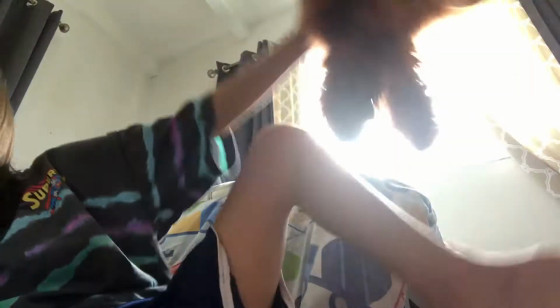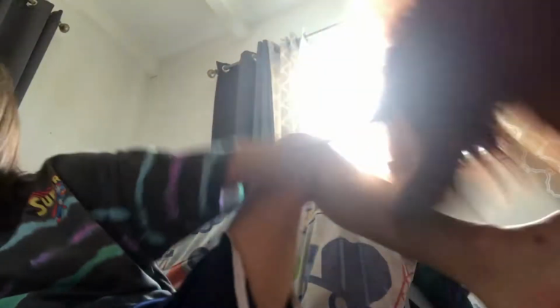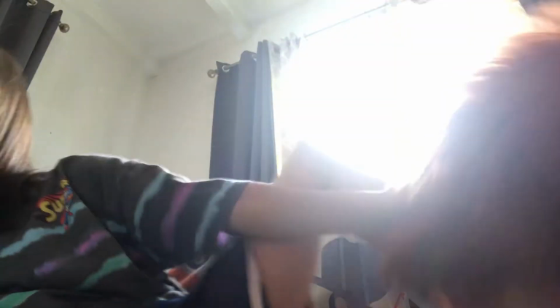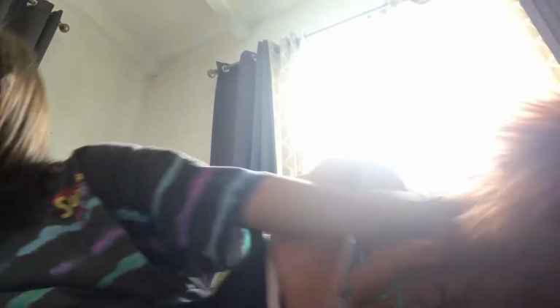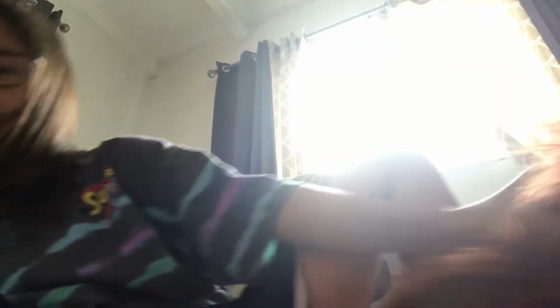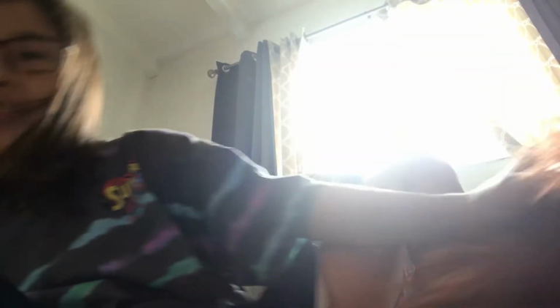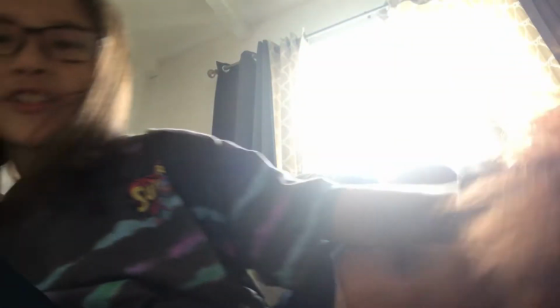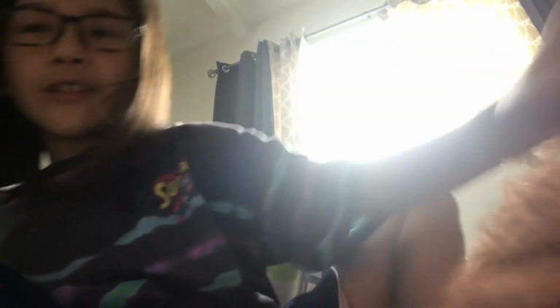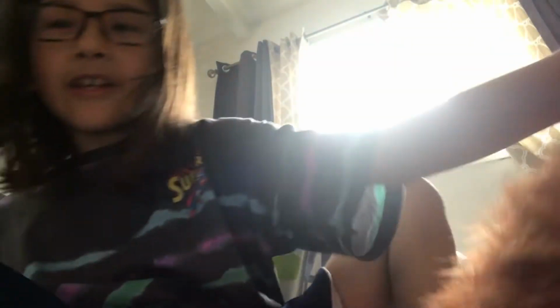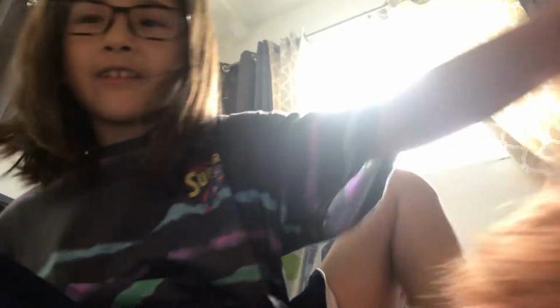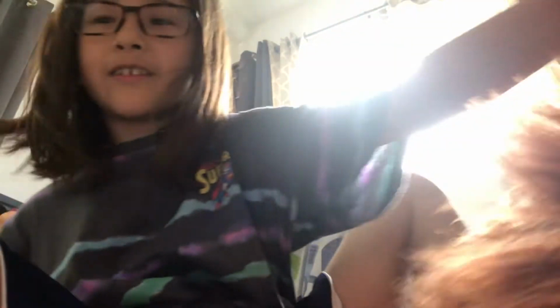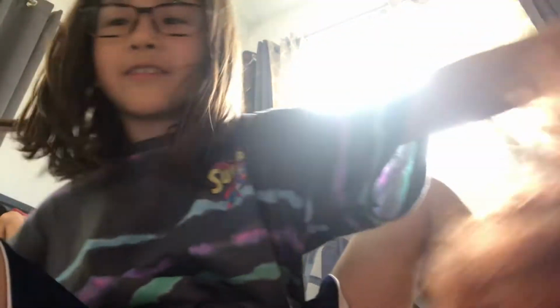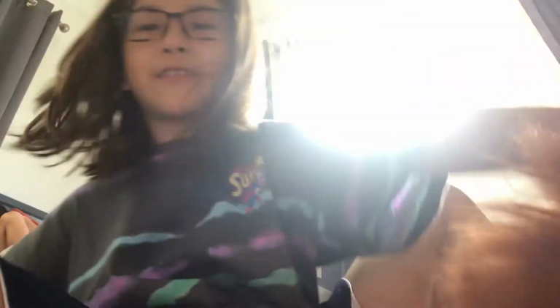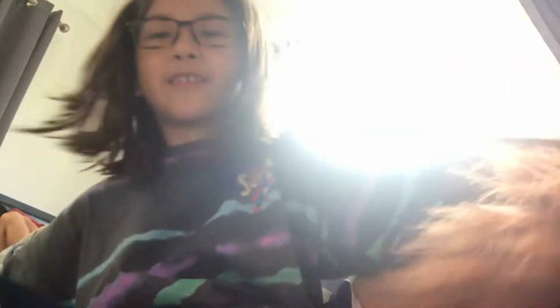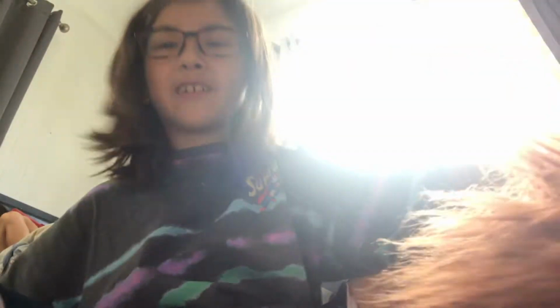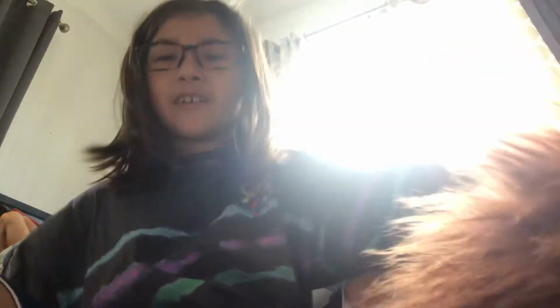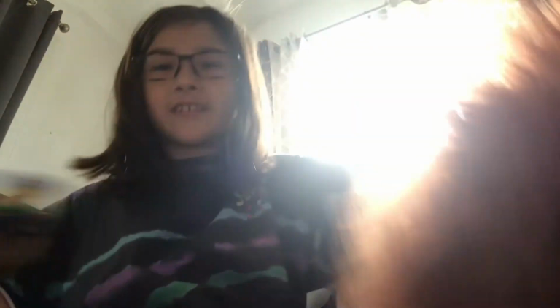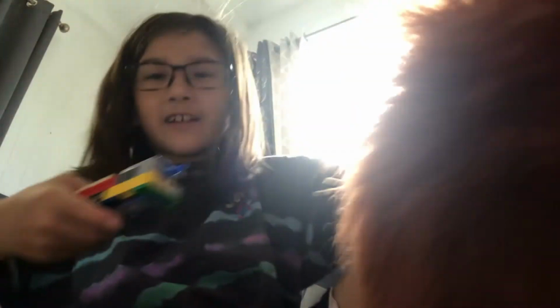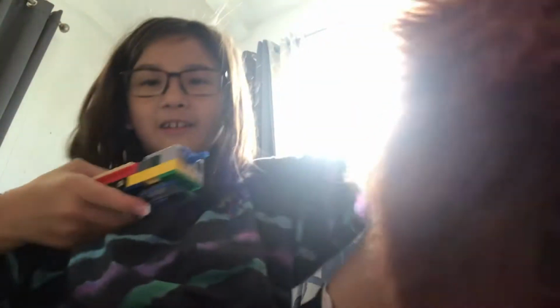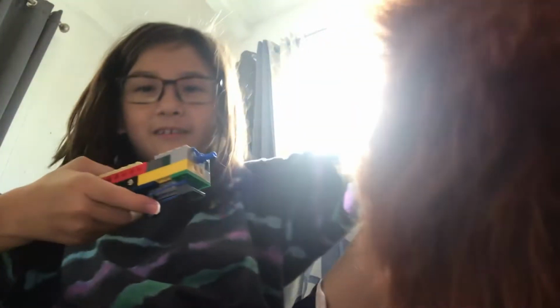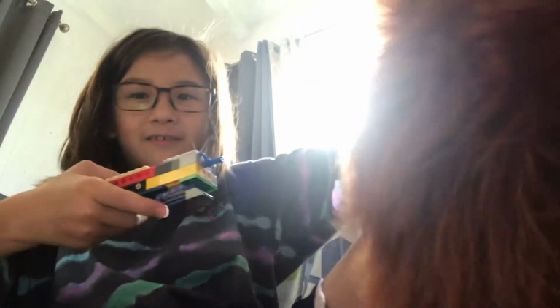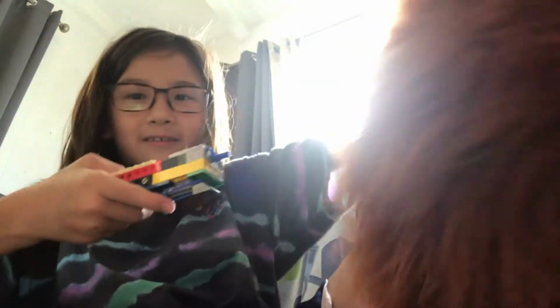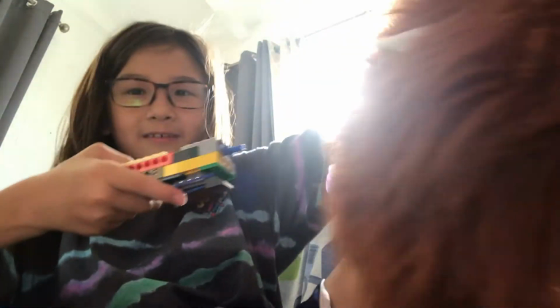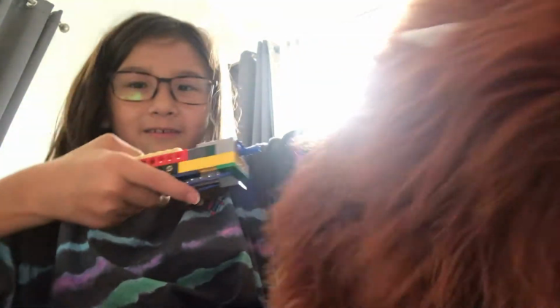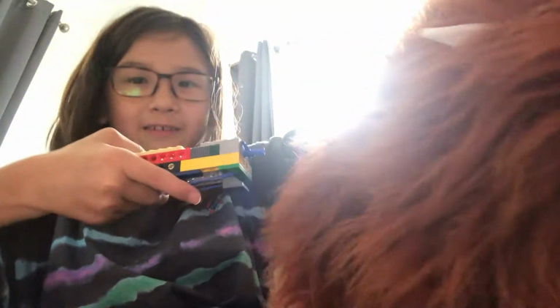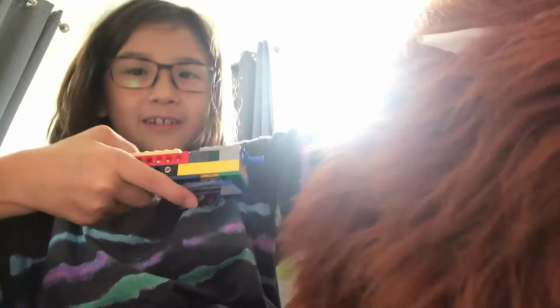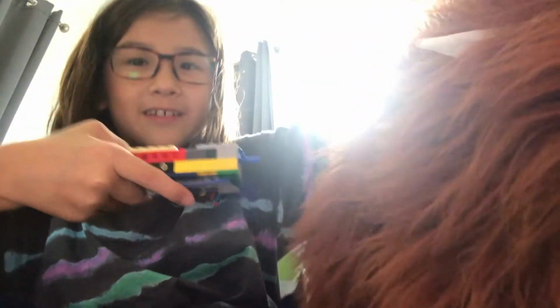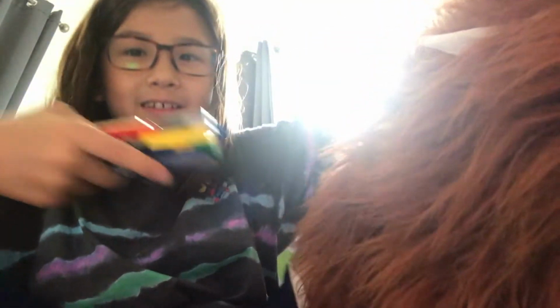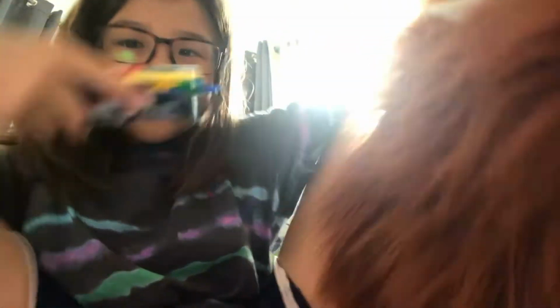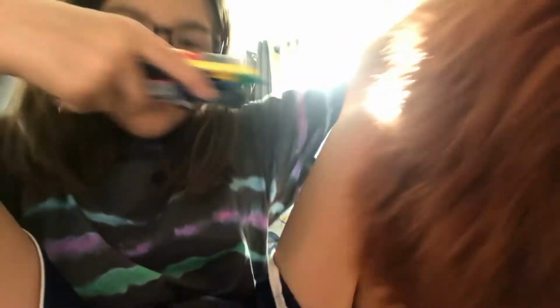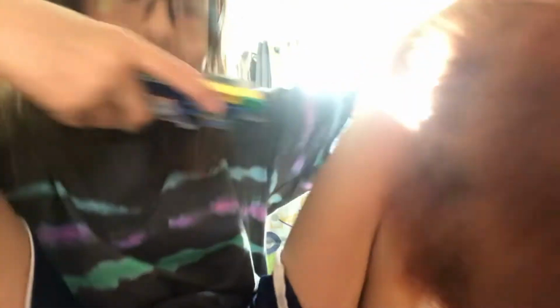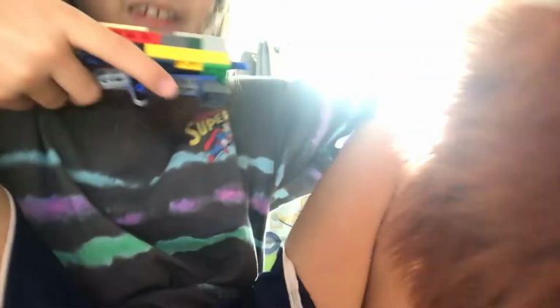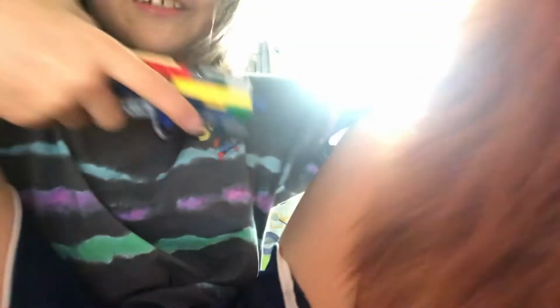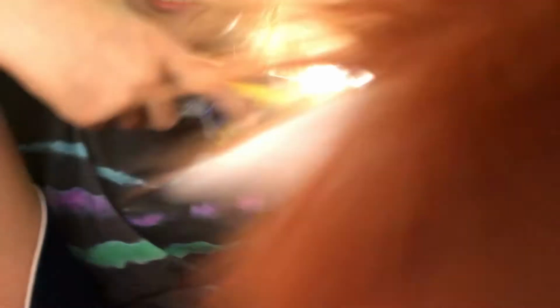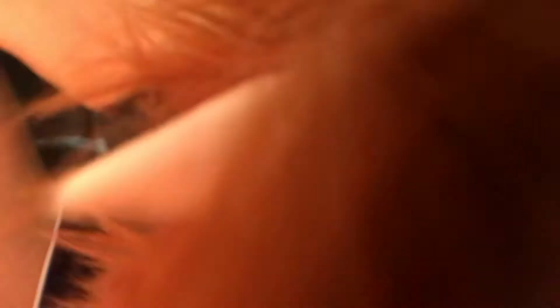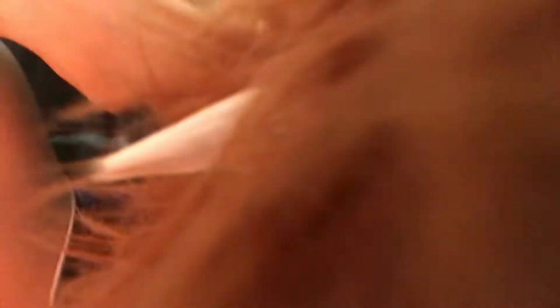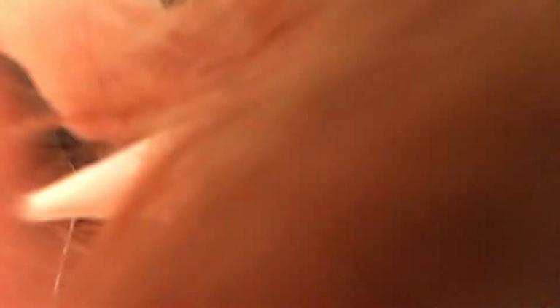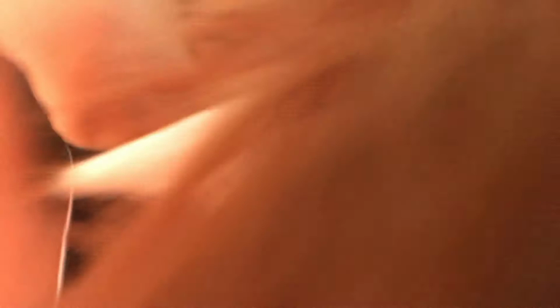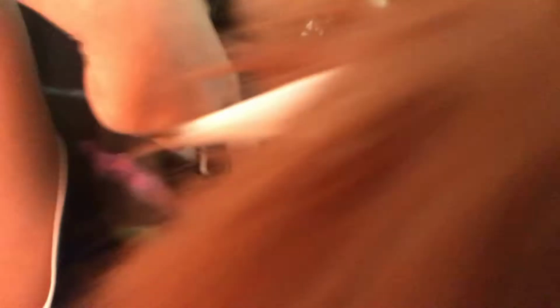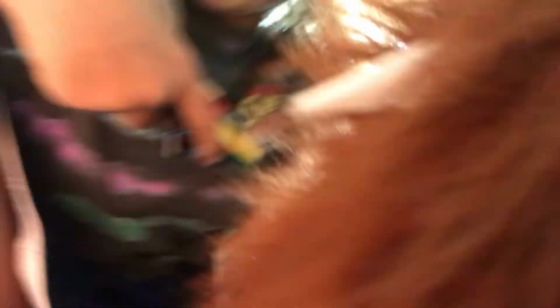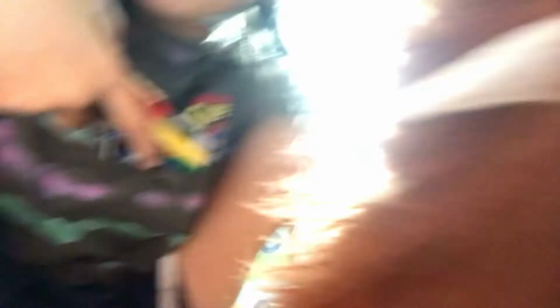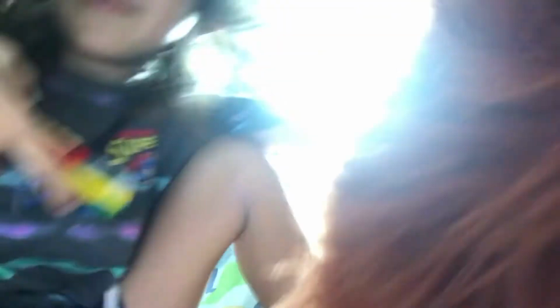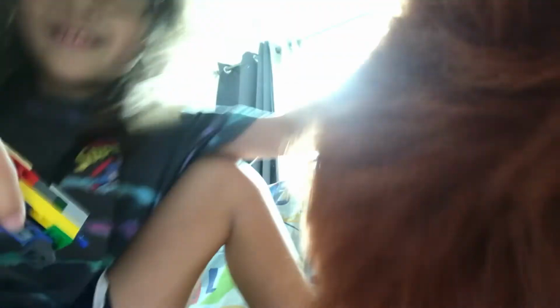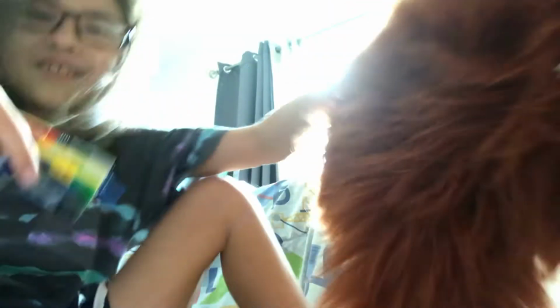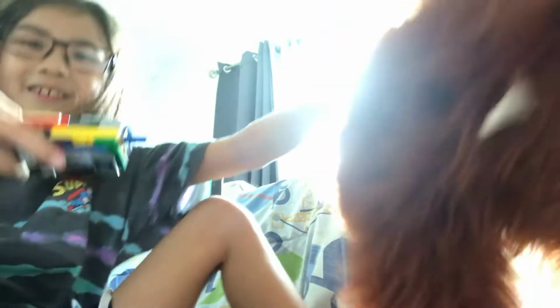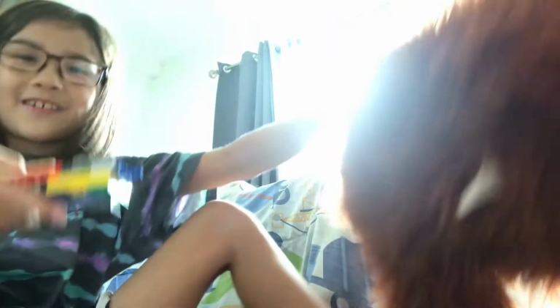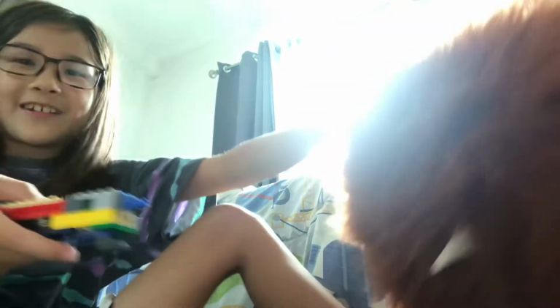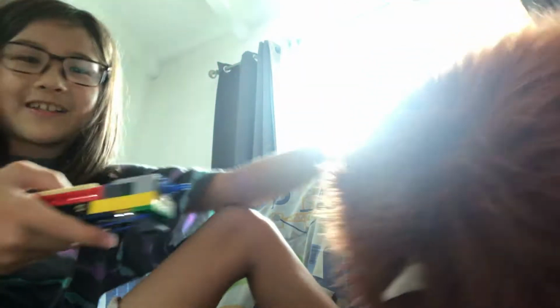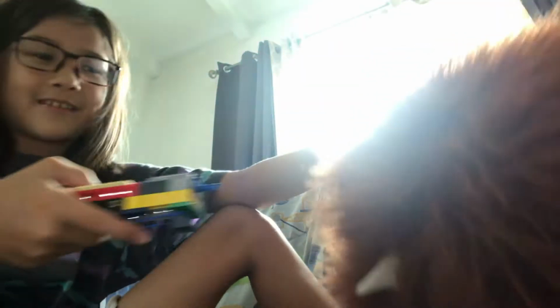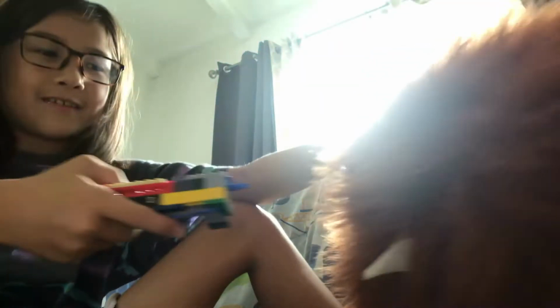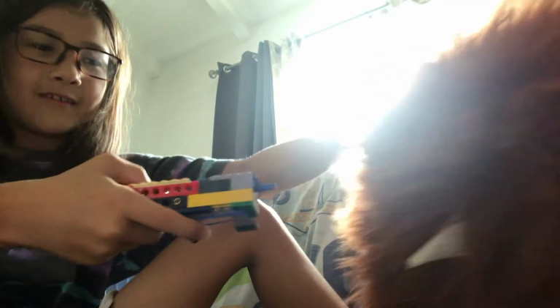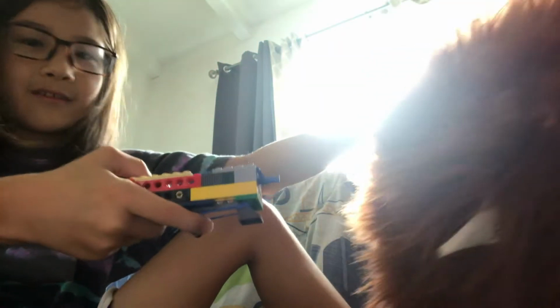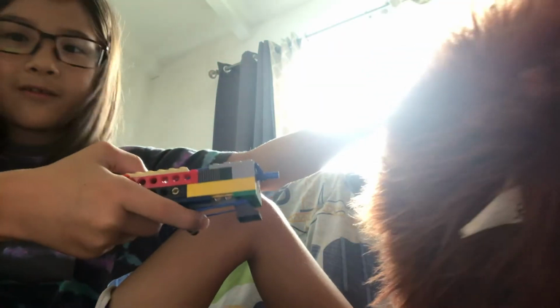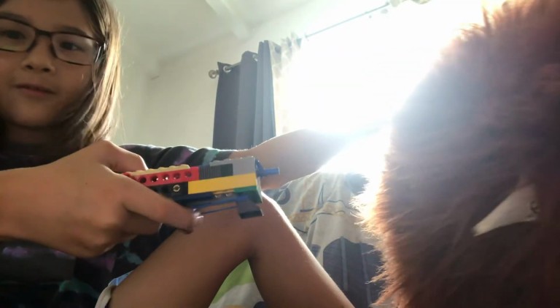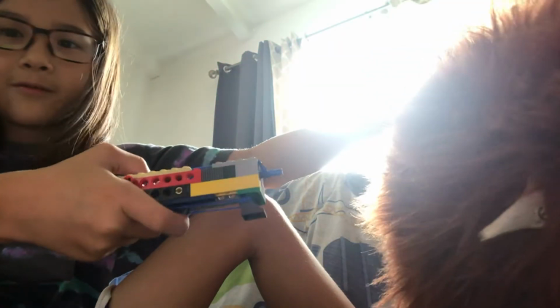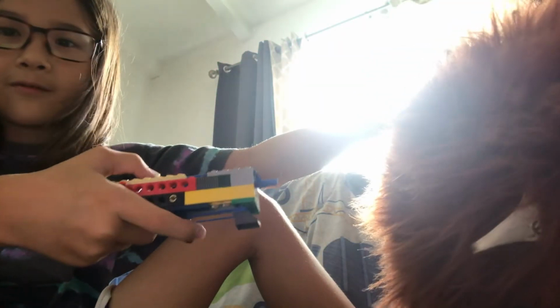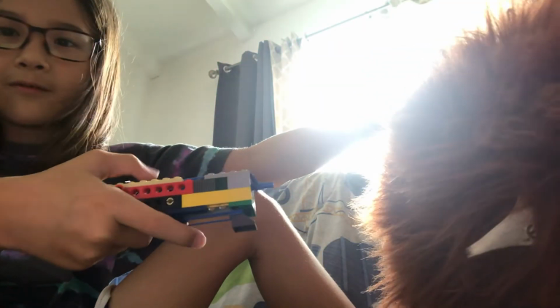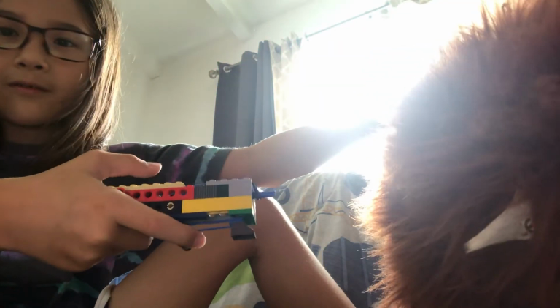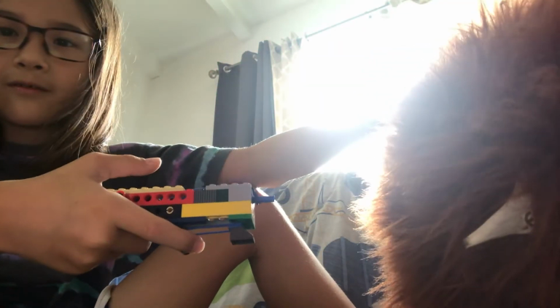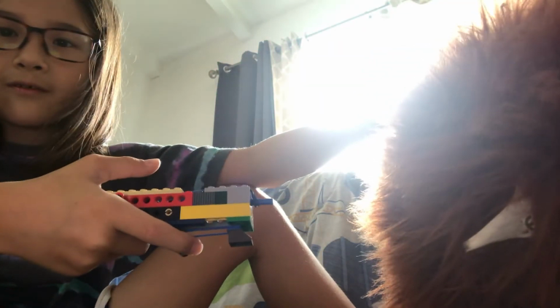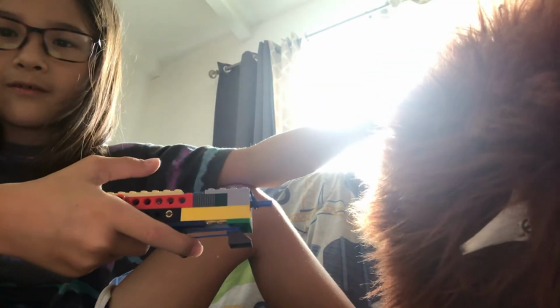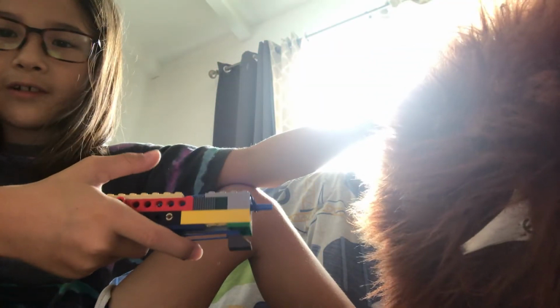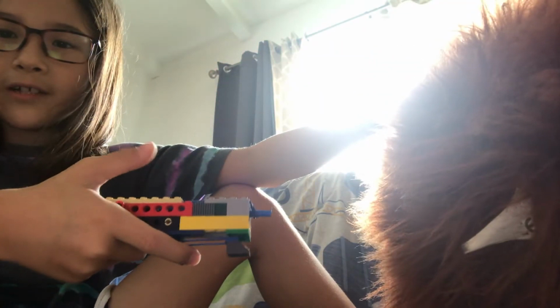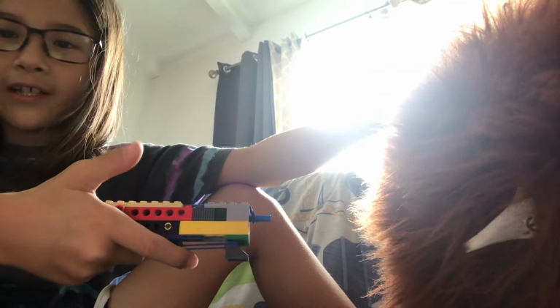Now let's shoot it. Ready? It shoots four times. That was pretty sick!